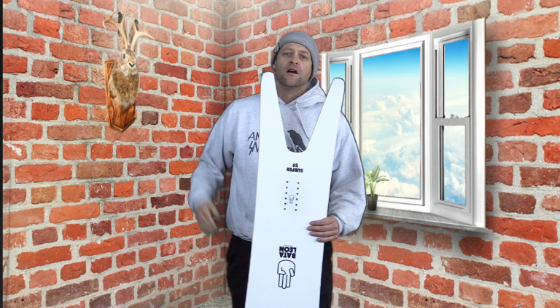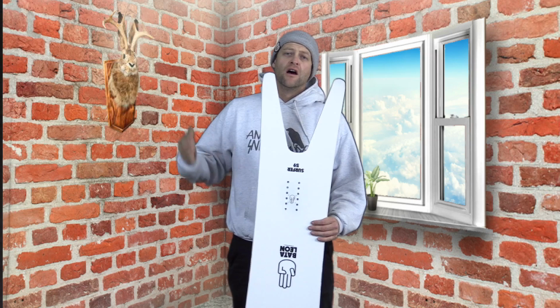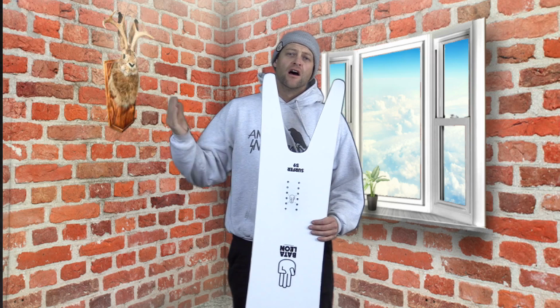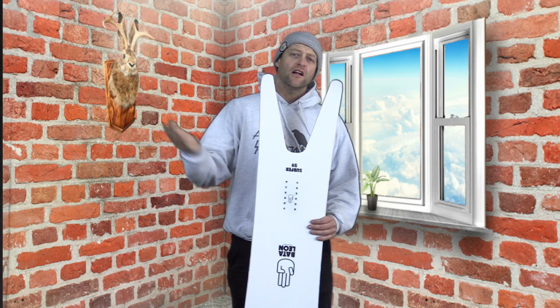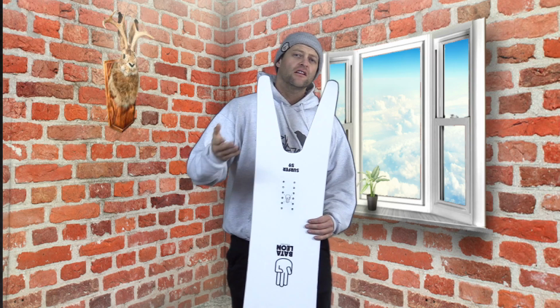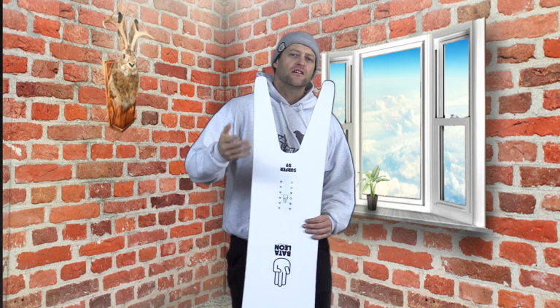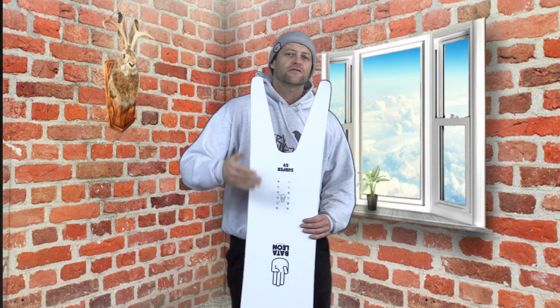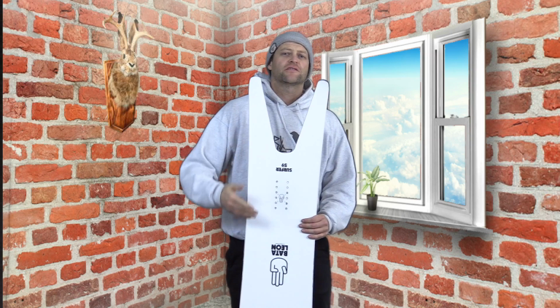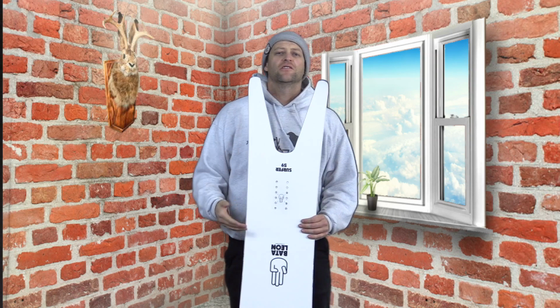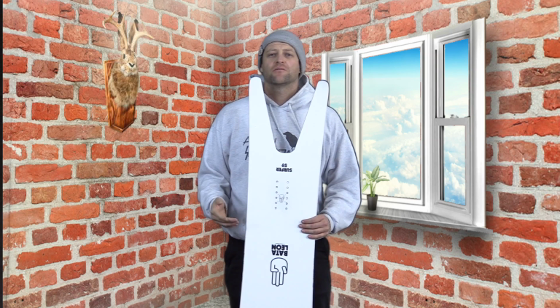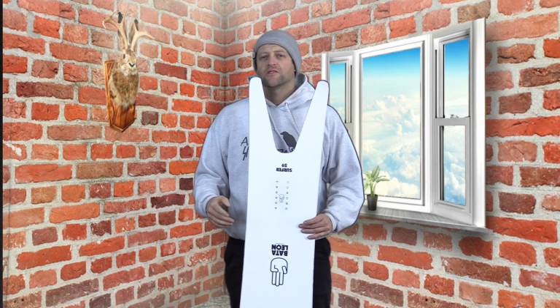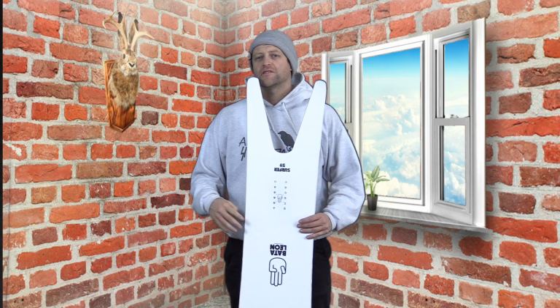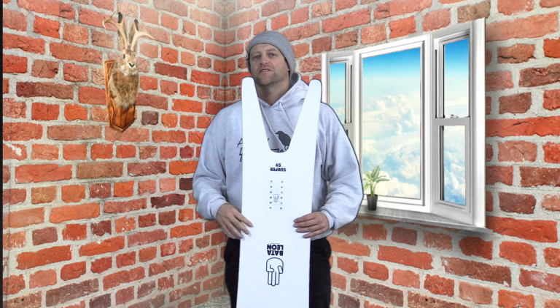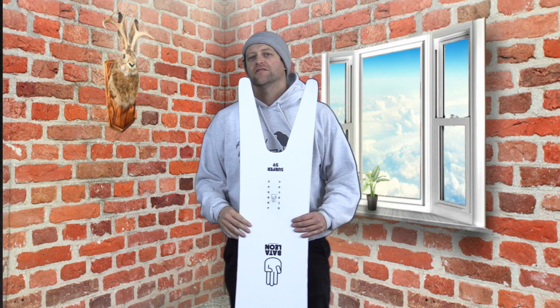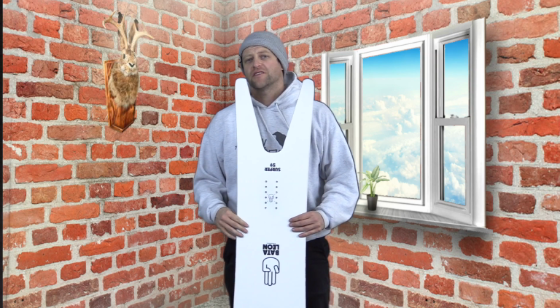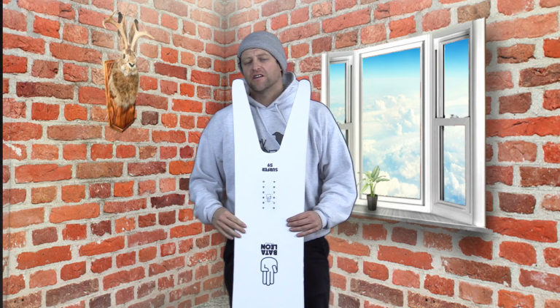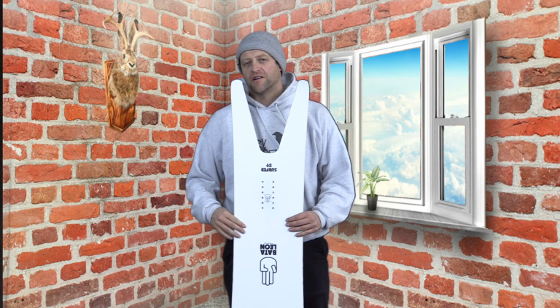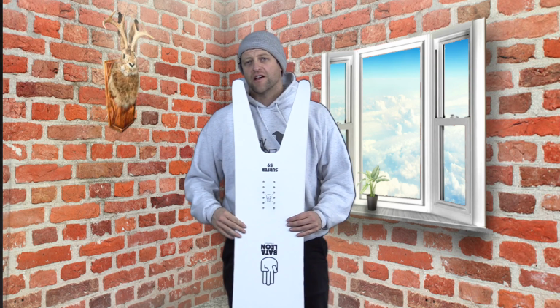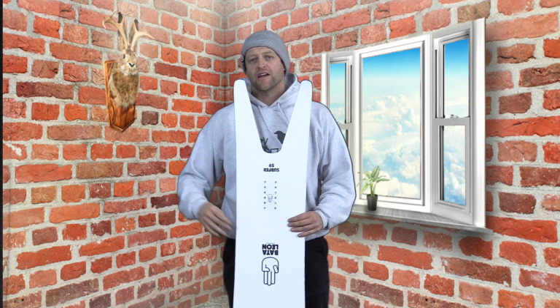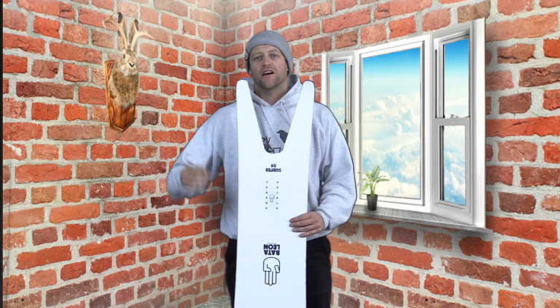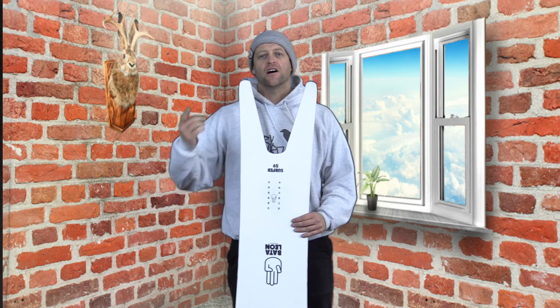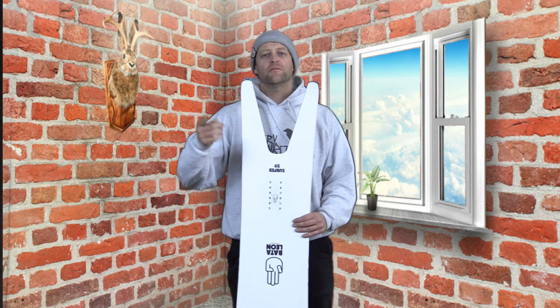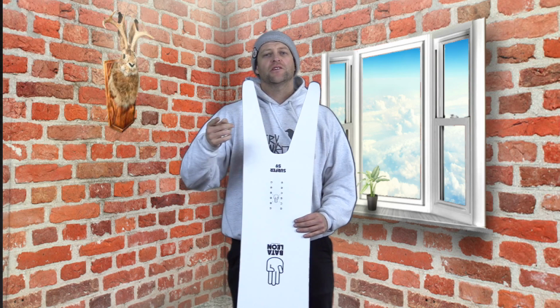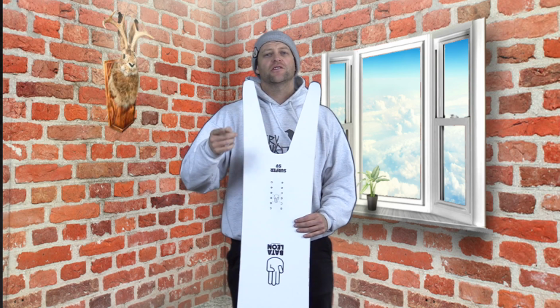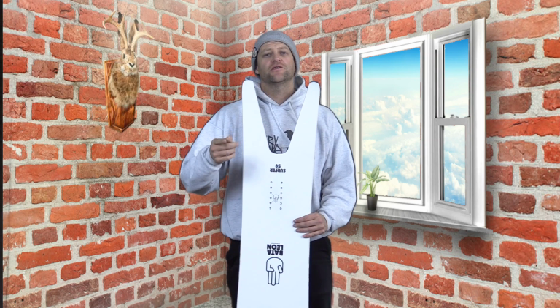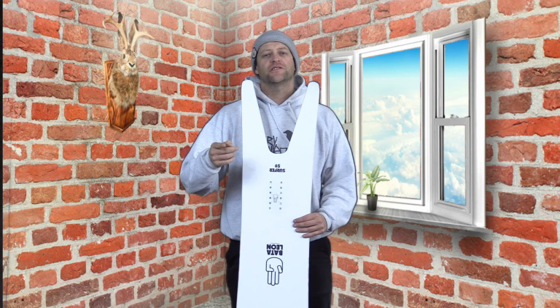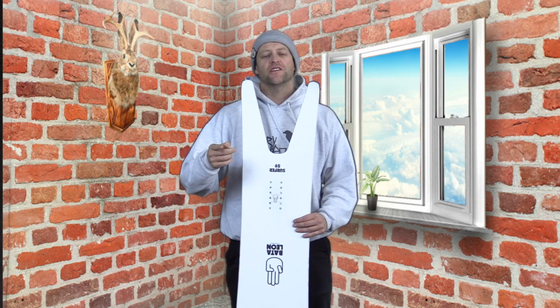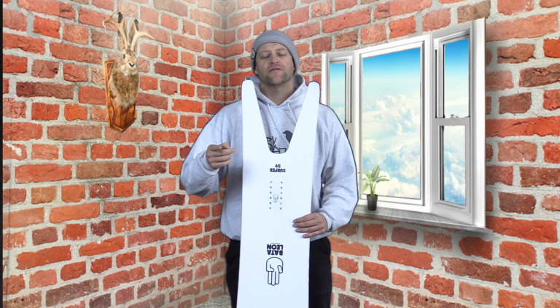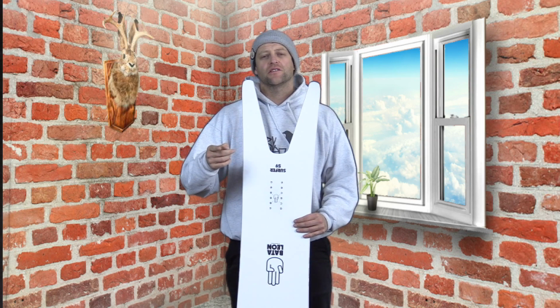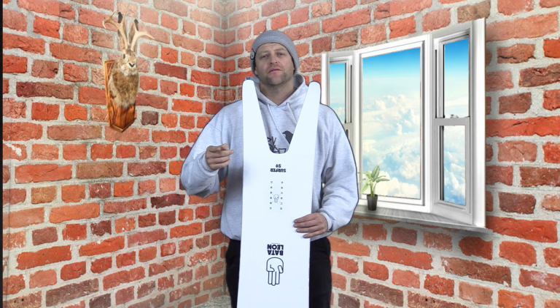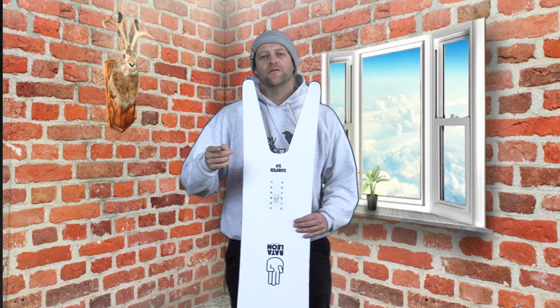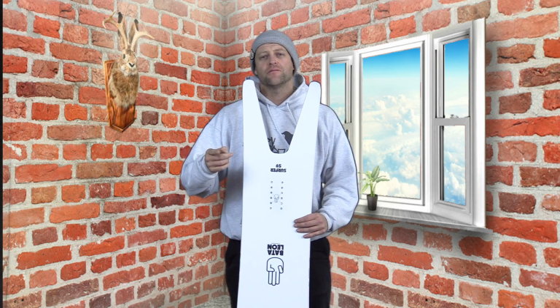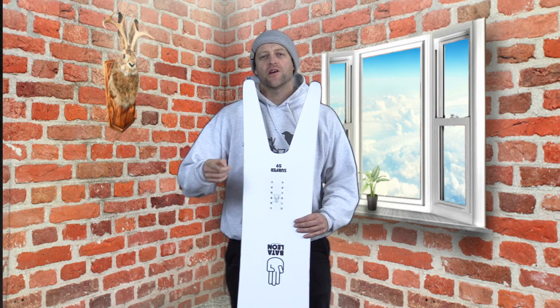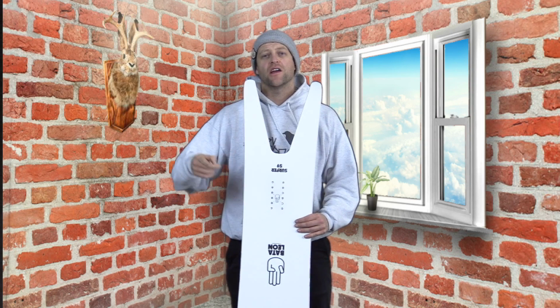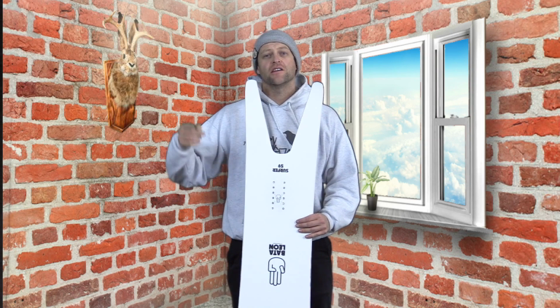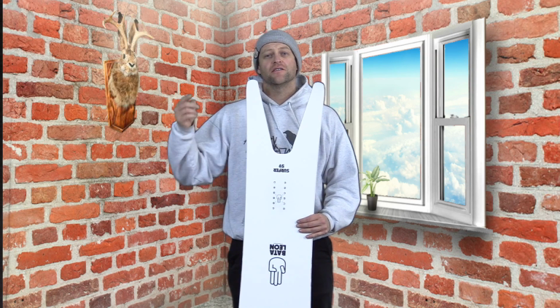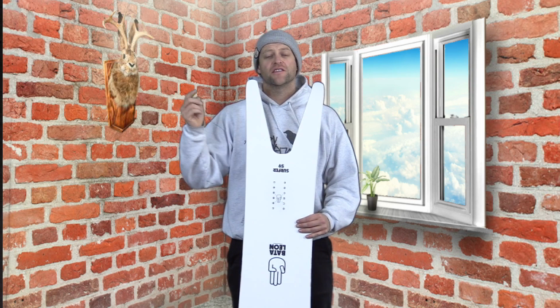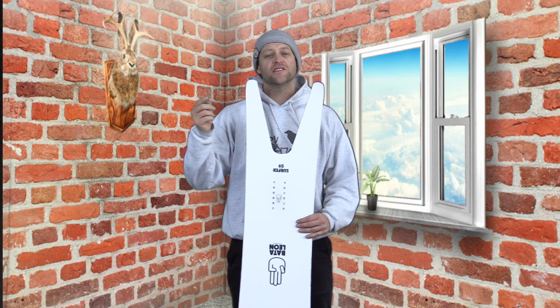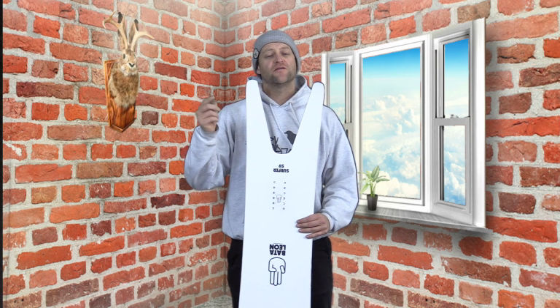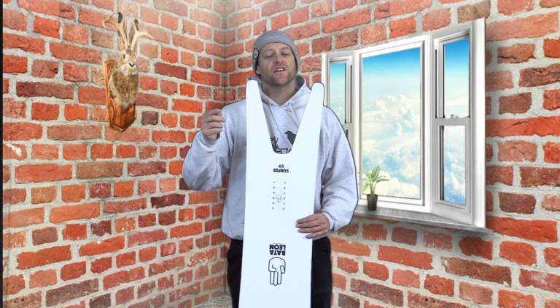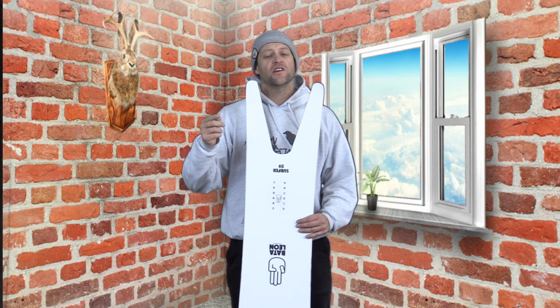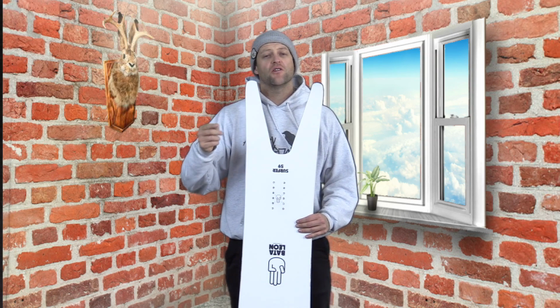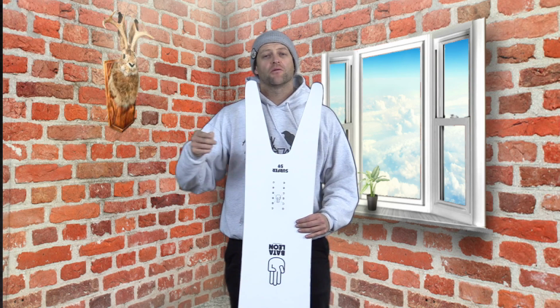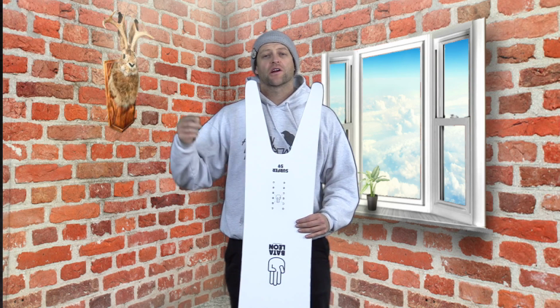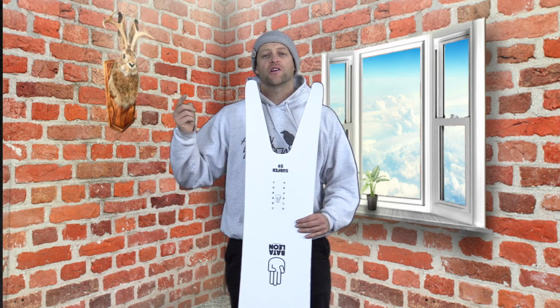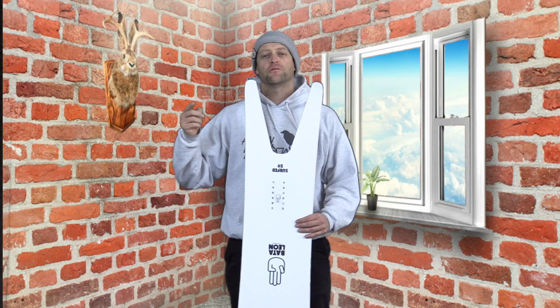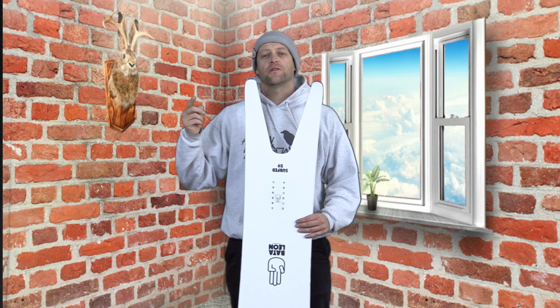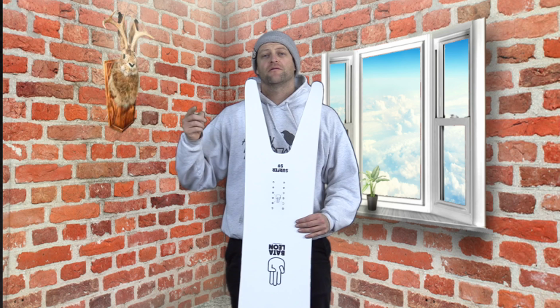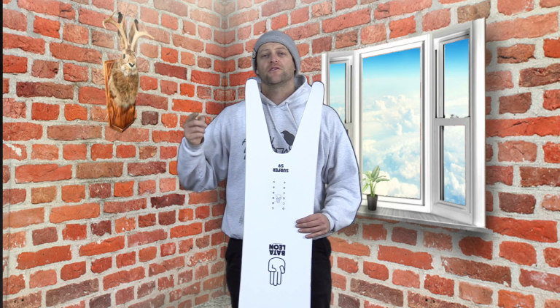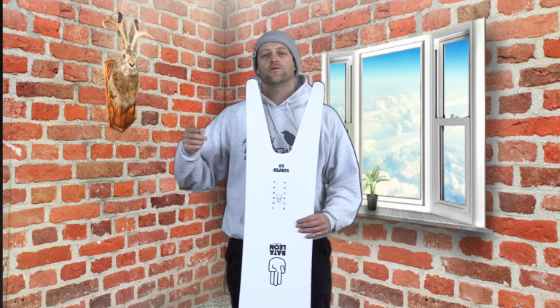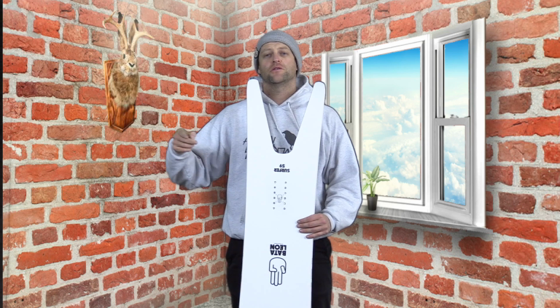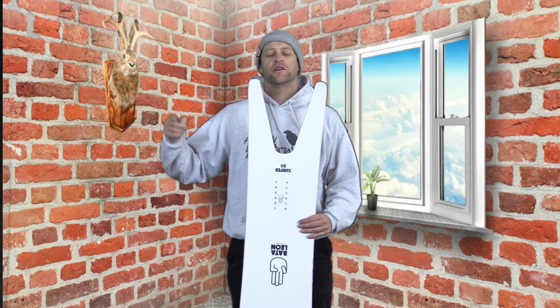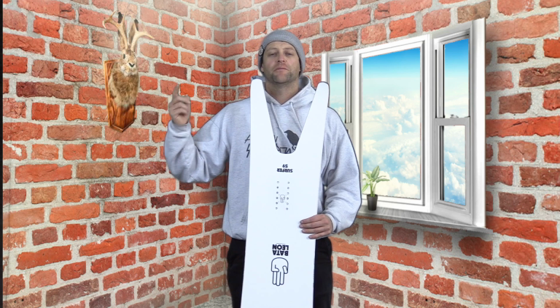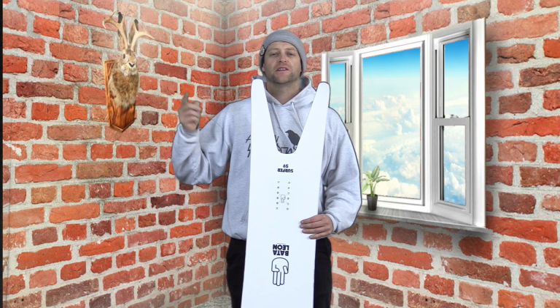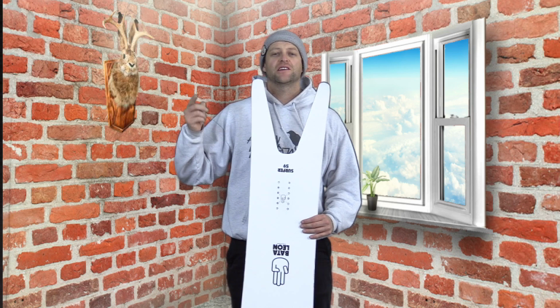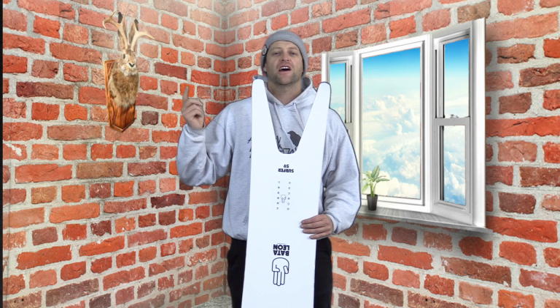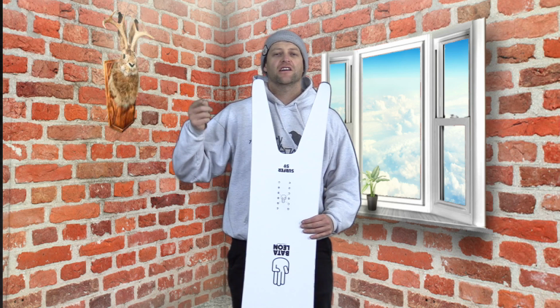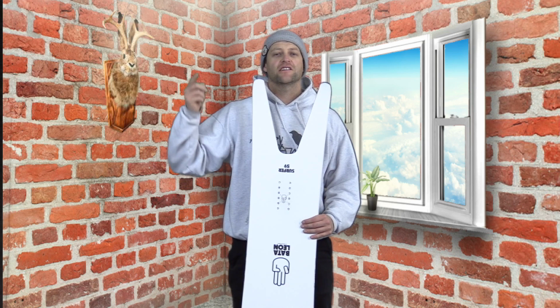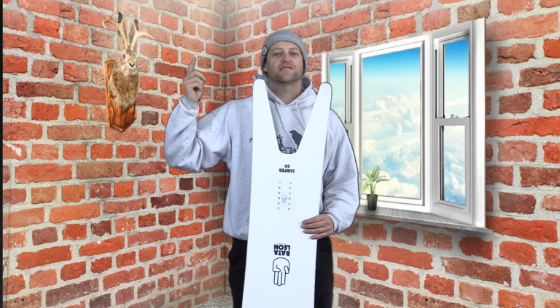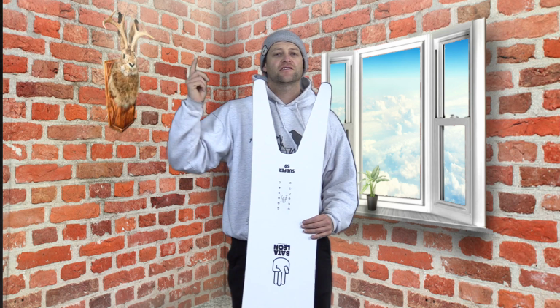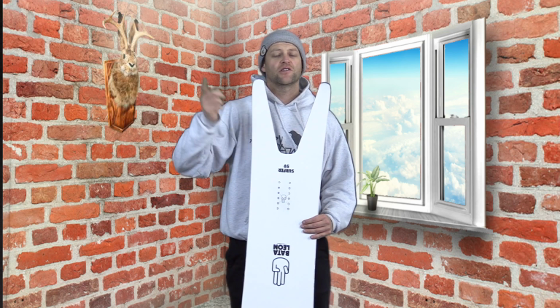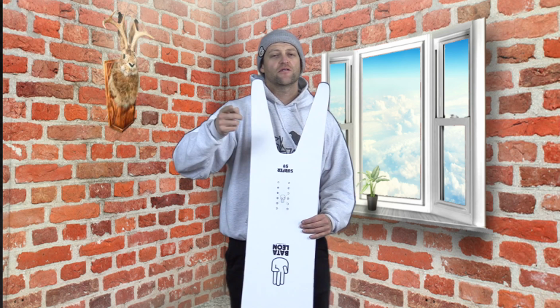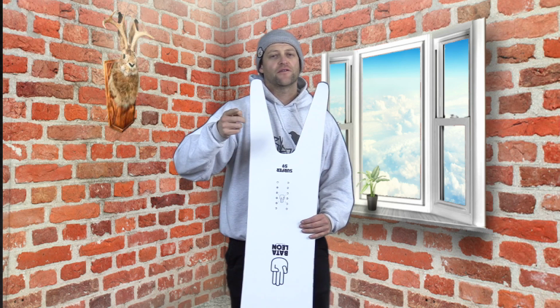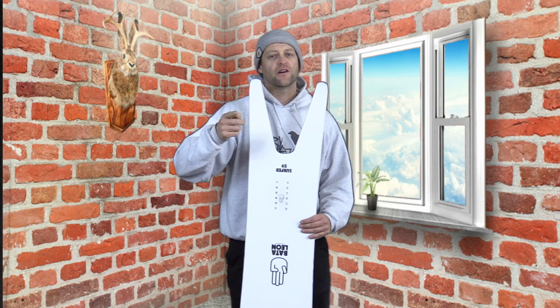Hello snowboarders of the internet. I'm your host Averyn Lefebvre and in this video we're going to review the Battalion Surfer.